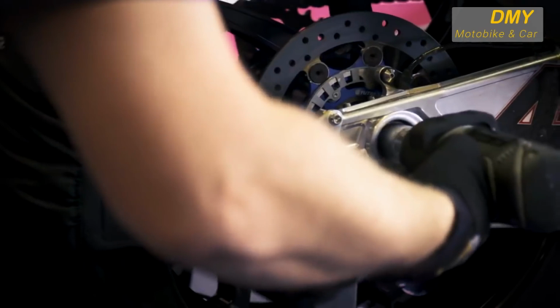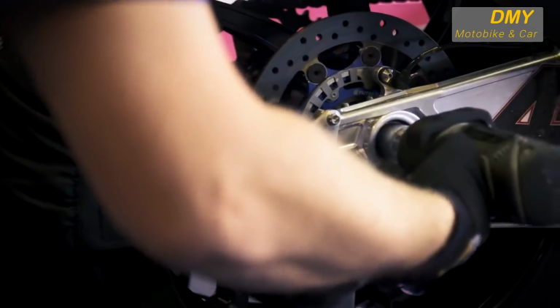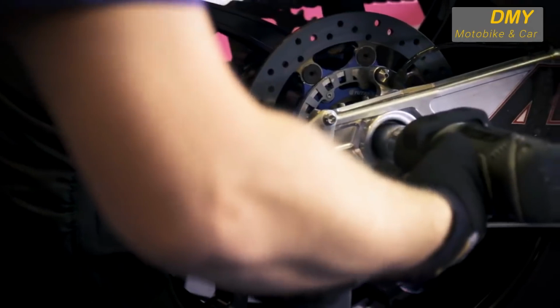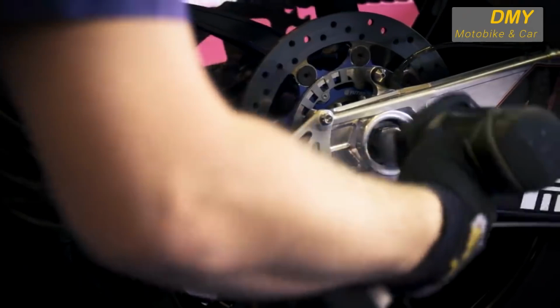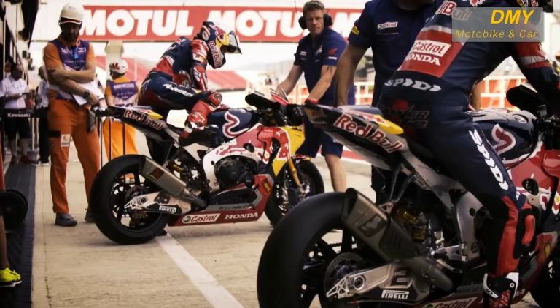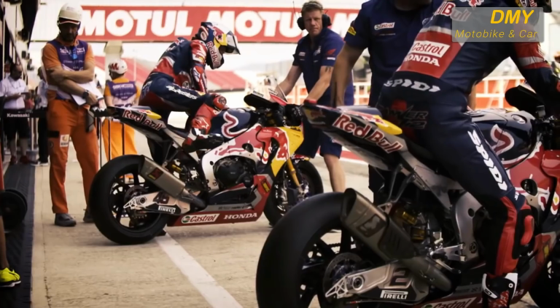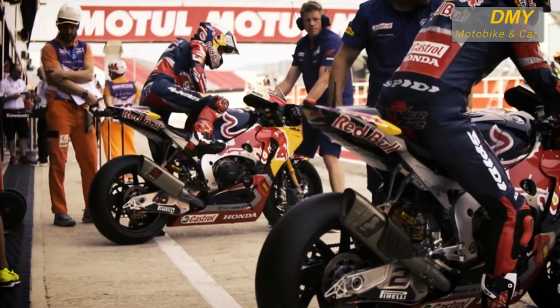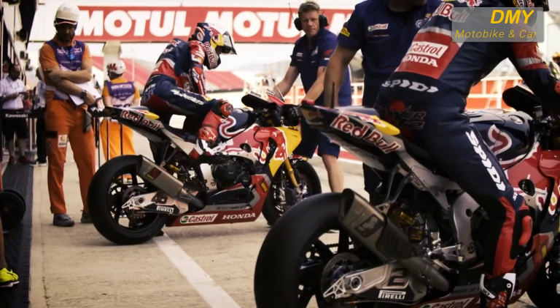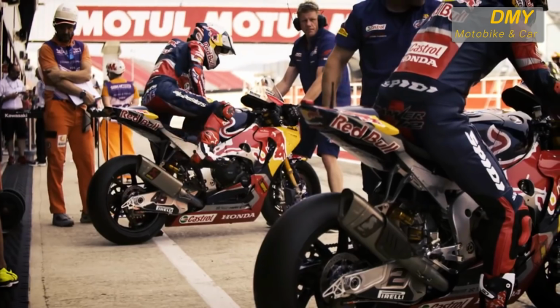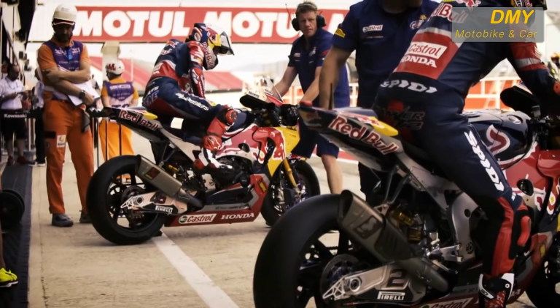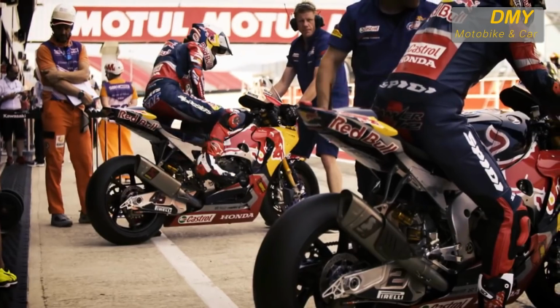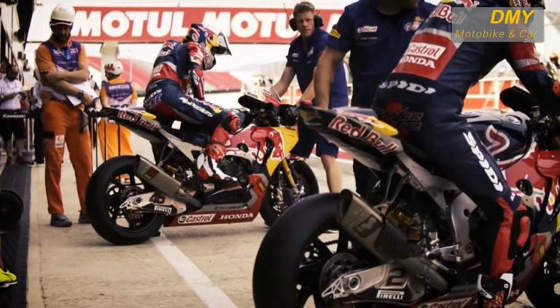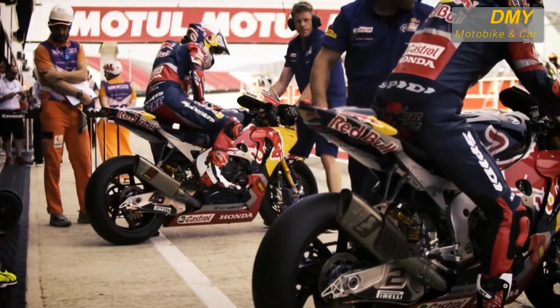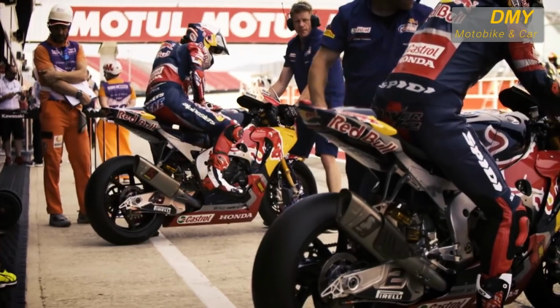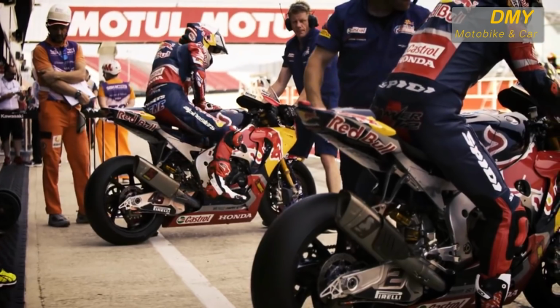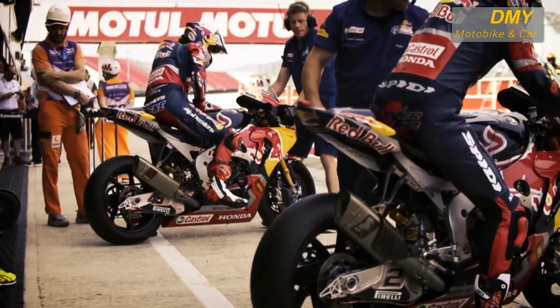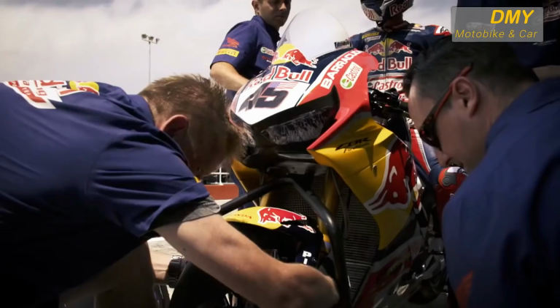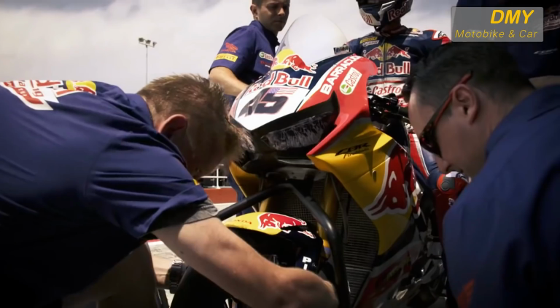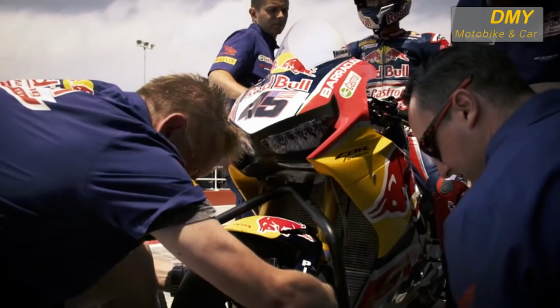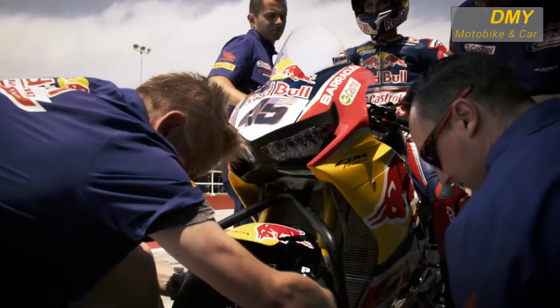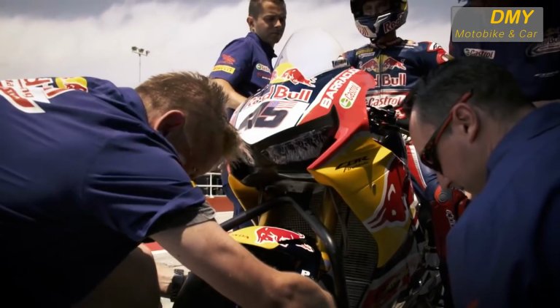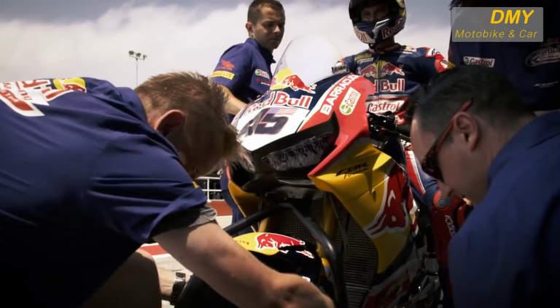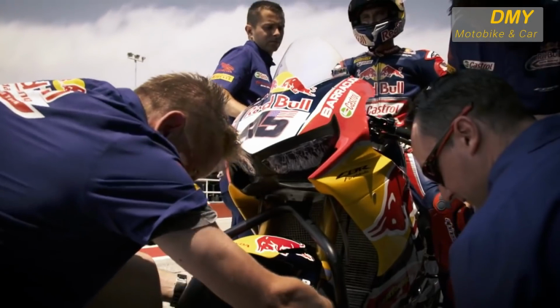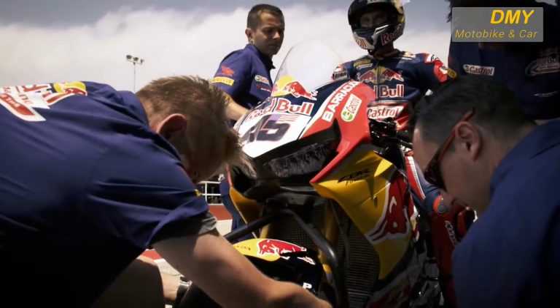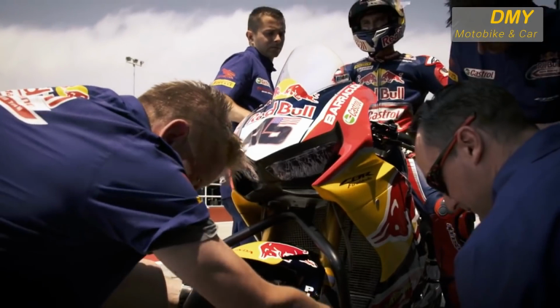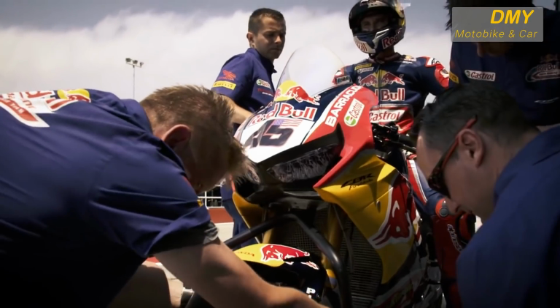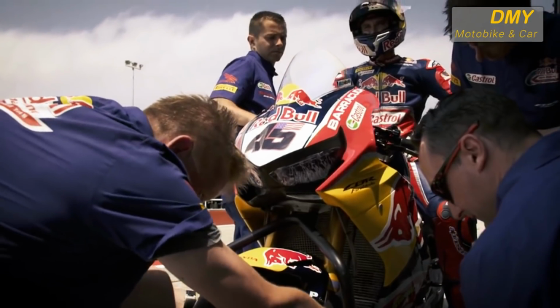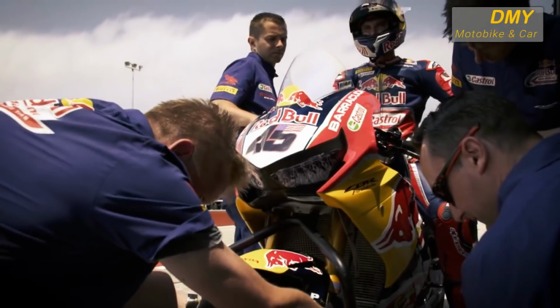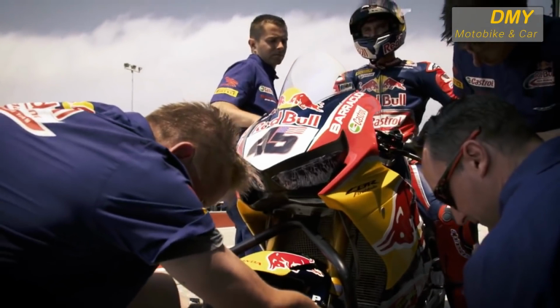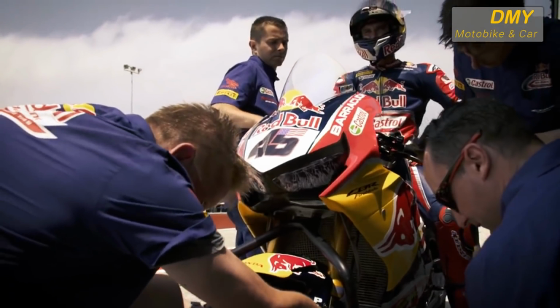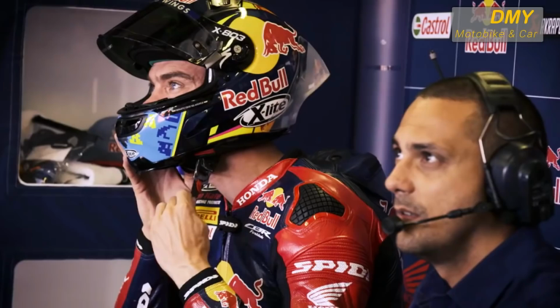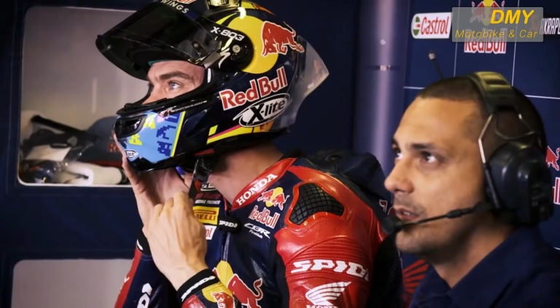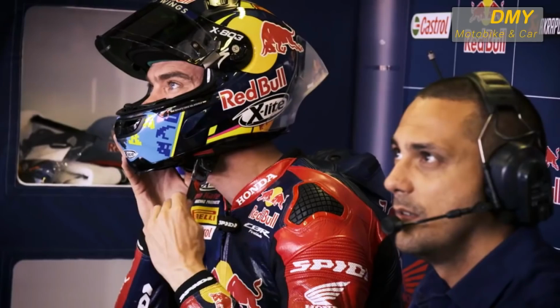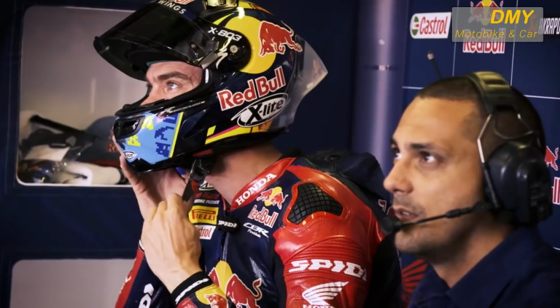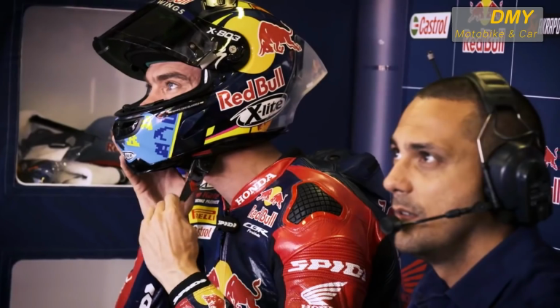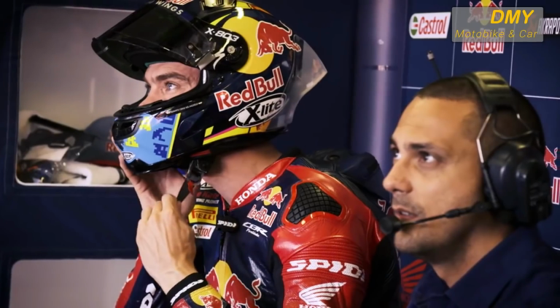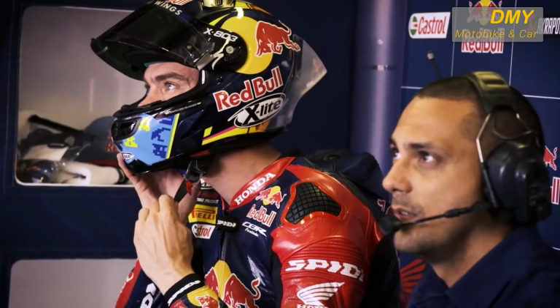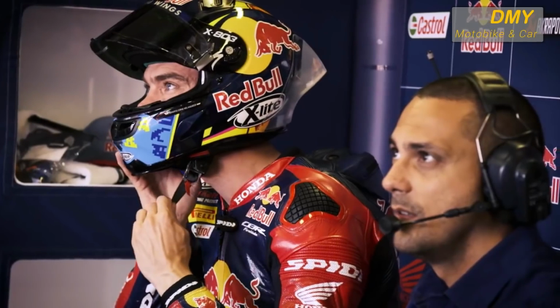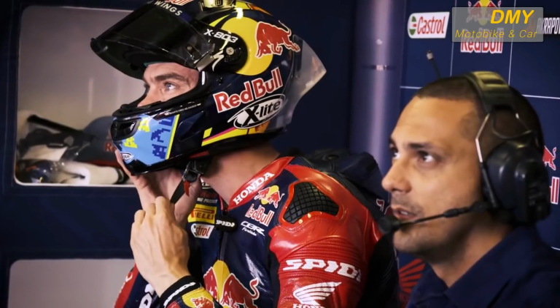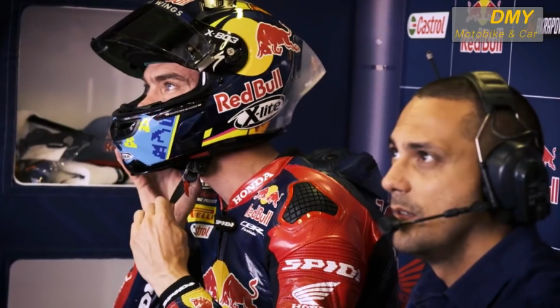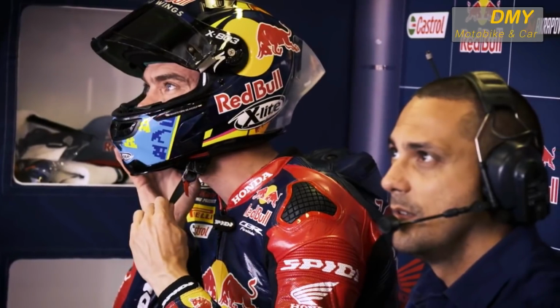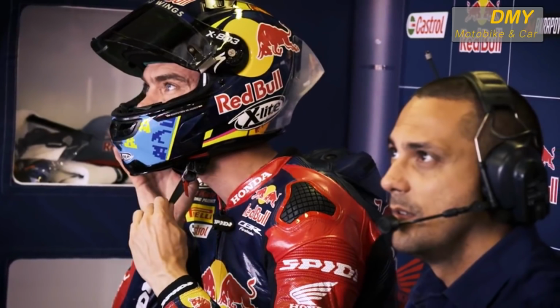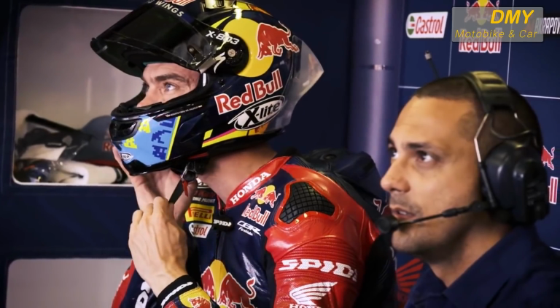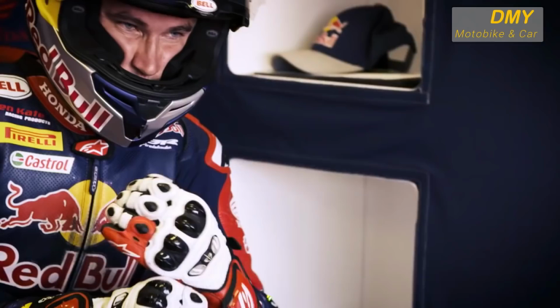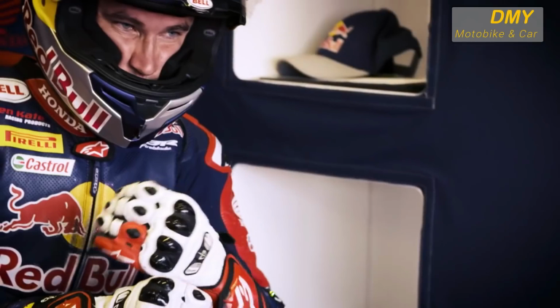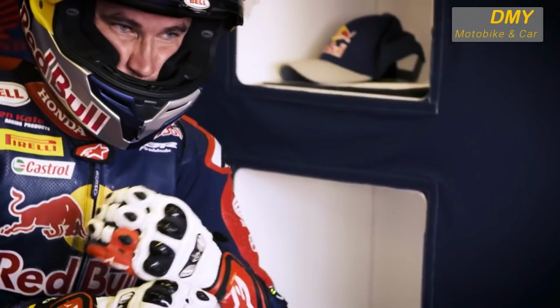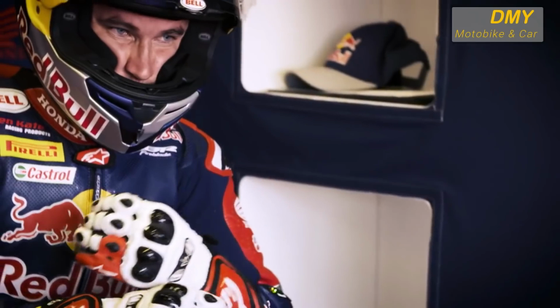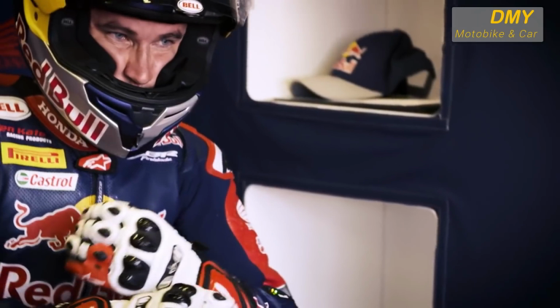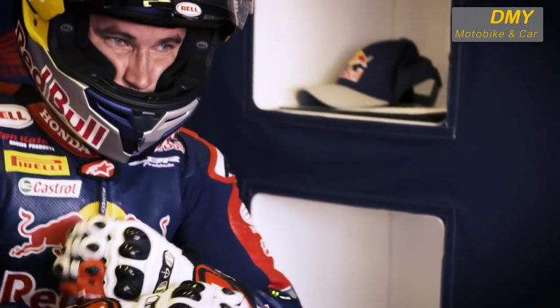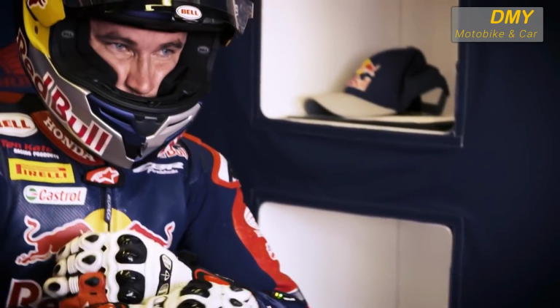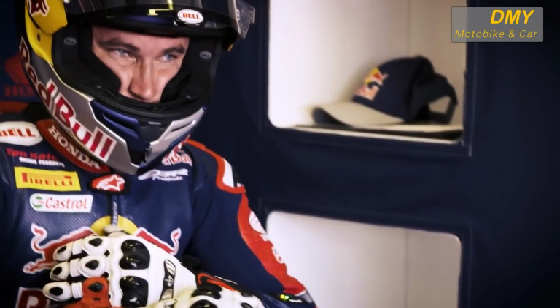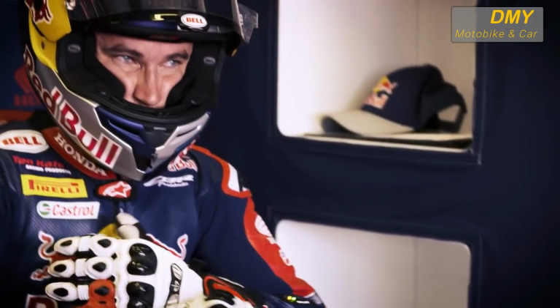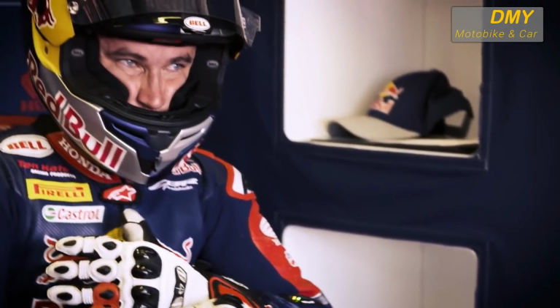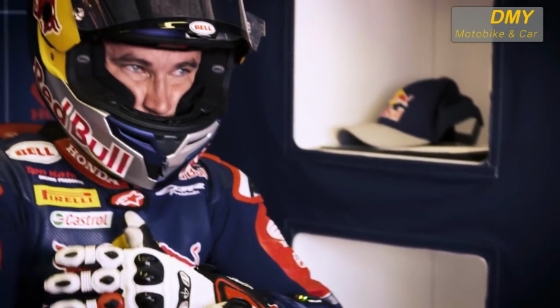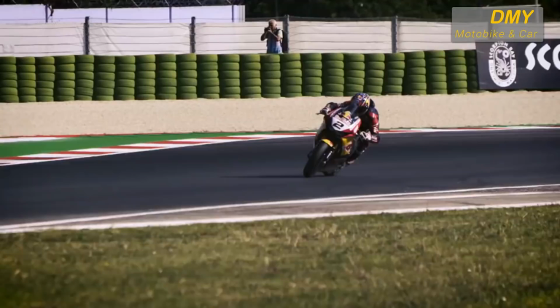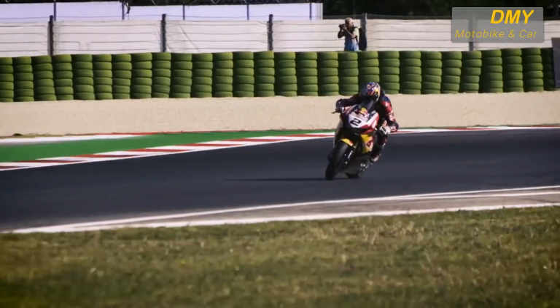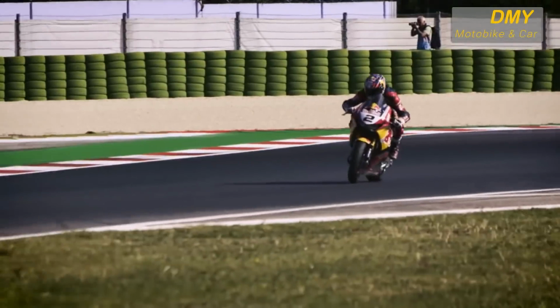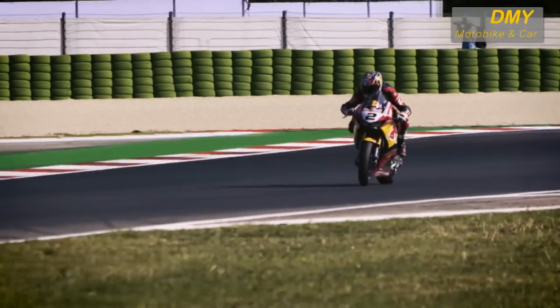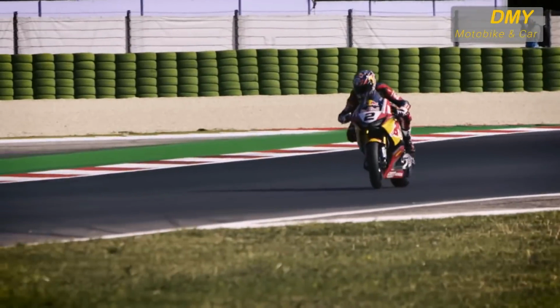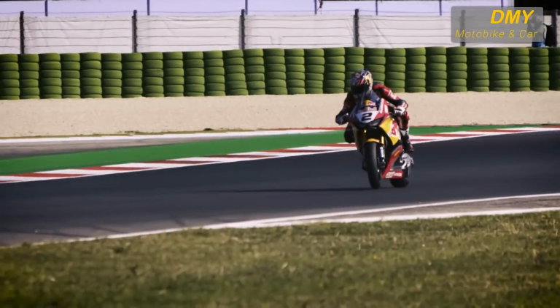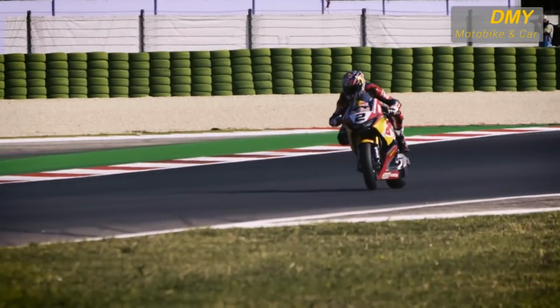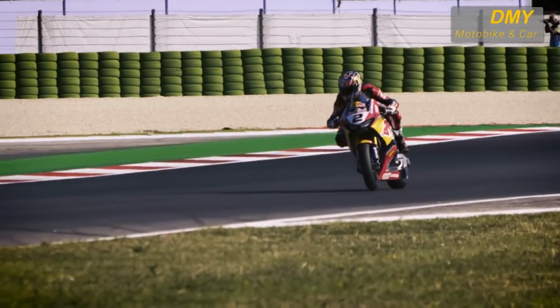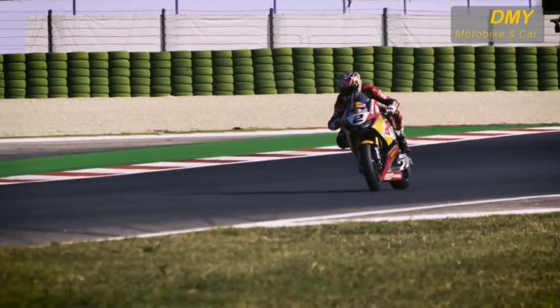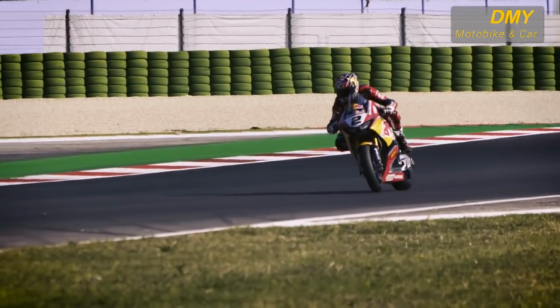These bikes are the most advanced production racers in the world, and therefore we need the fastest riders in the world to ride them.